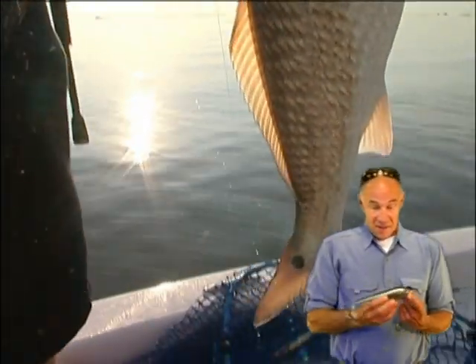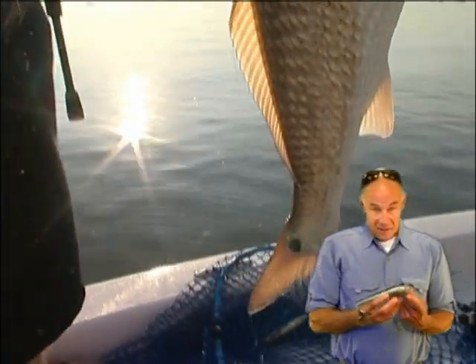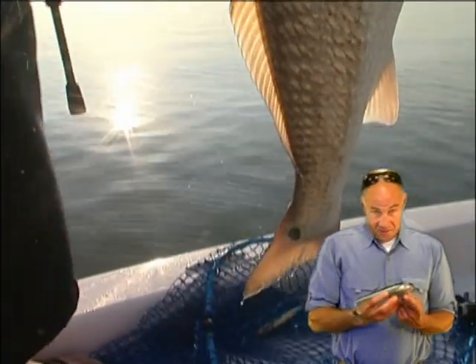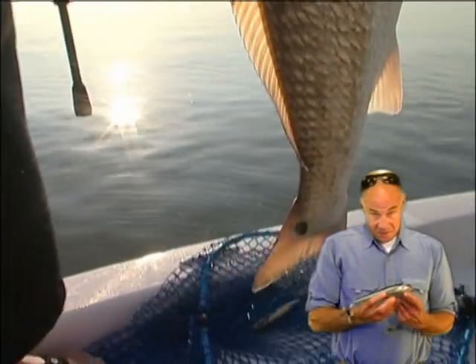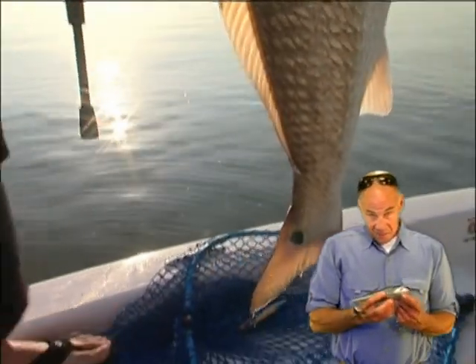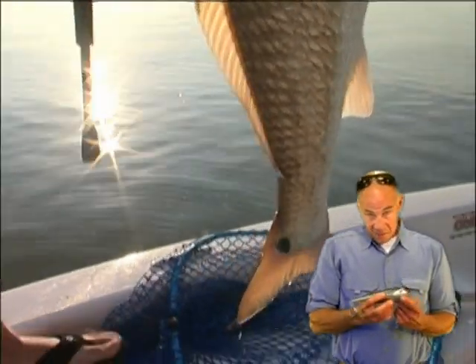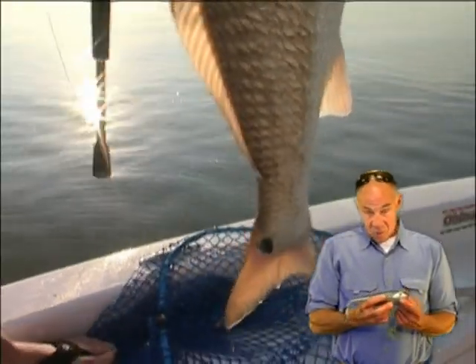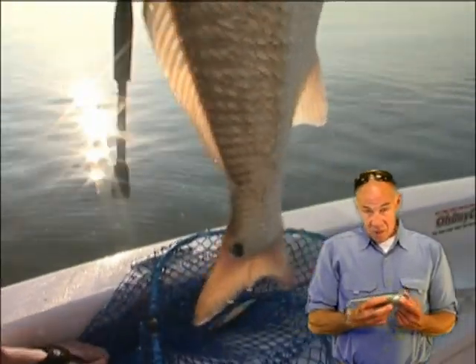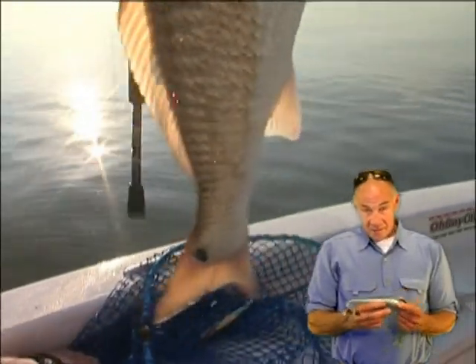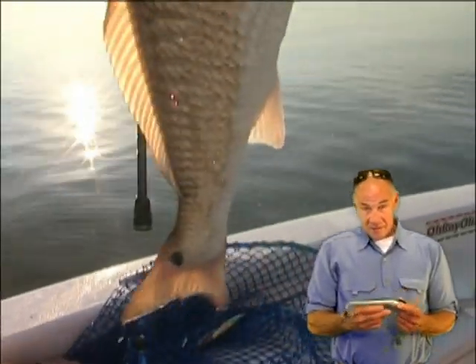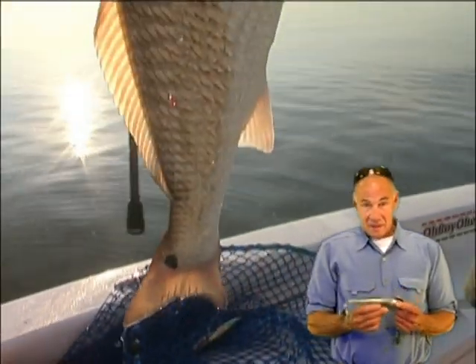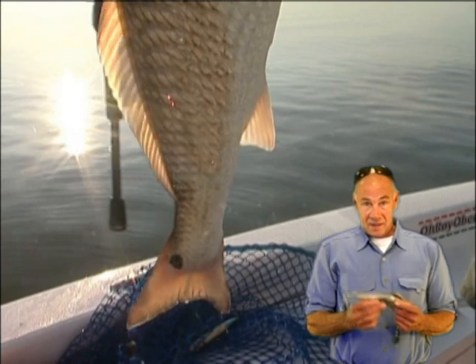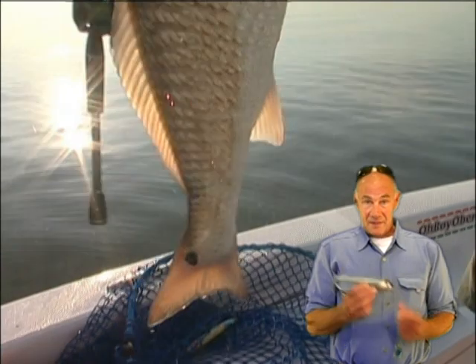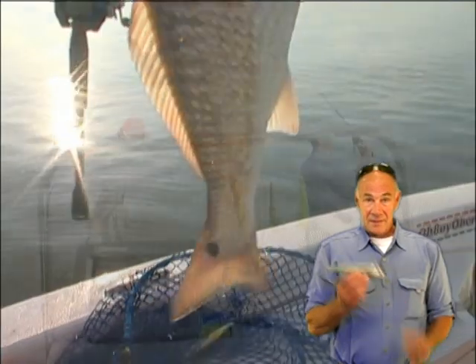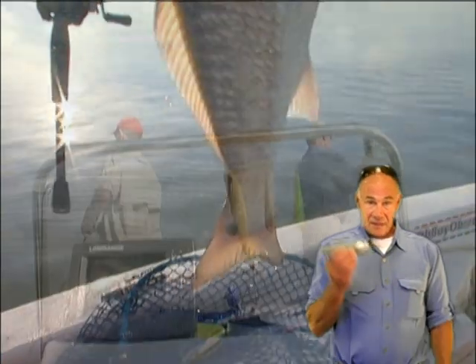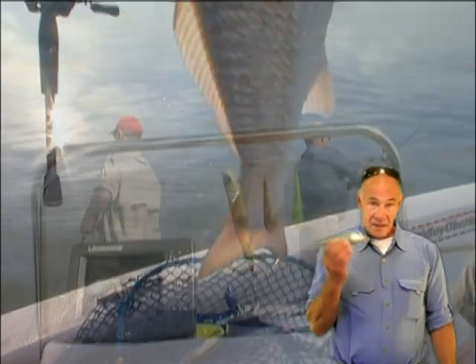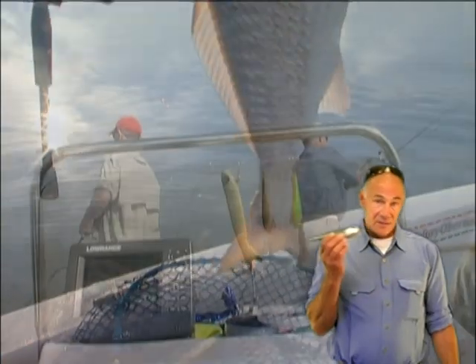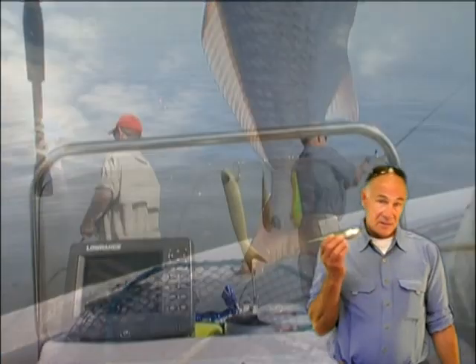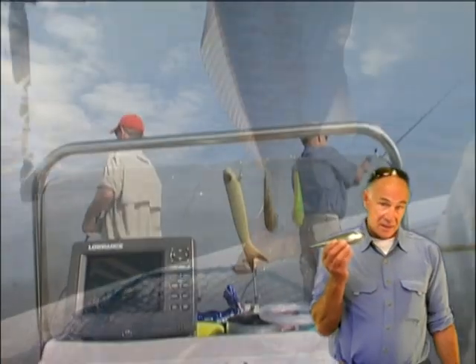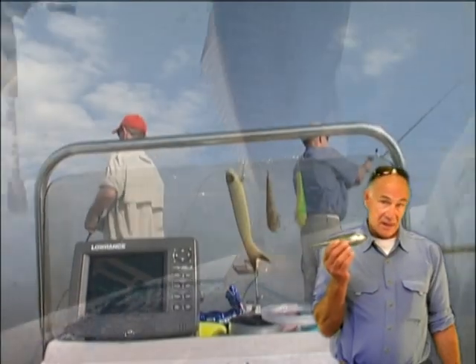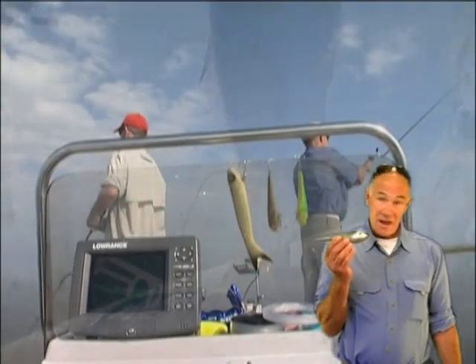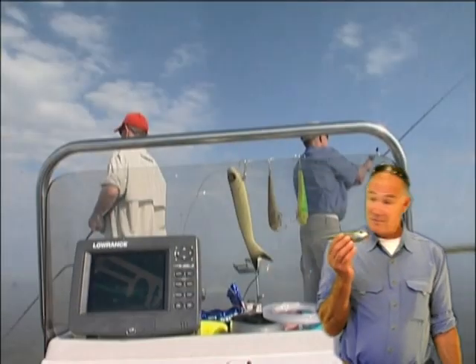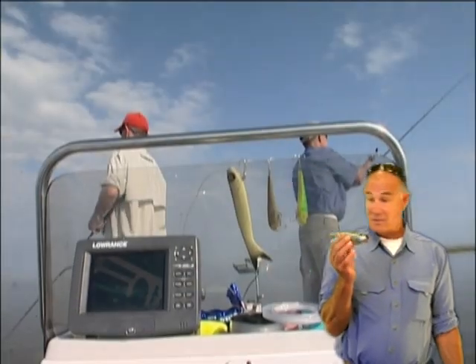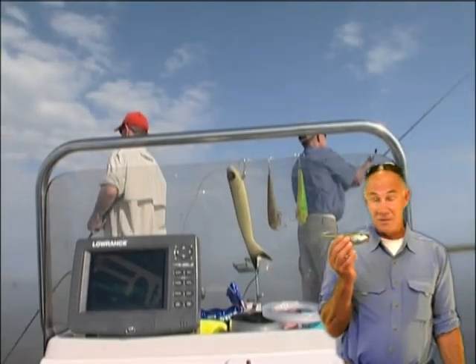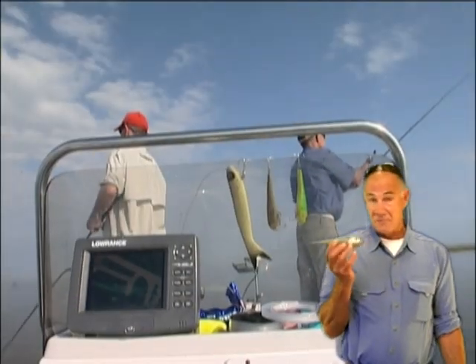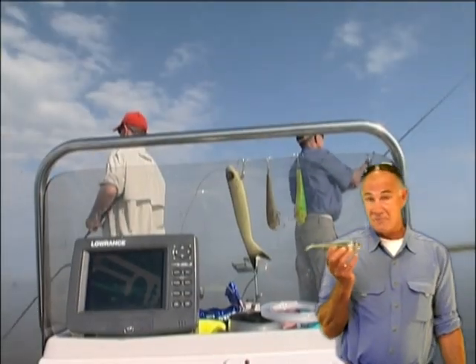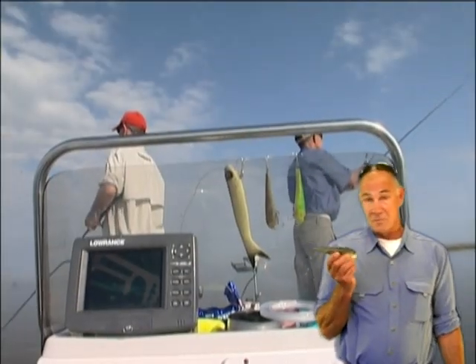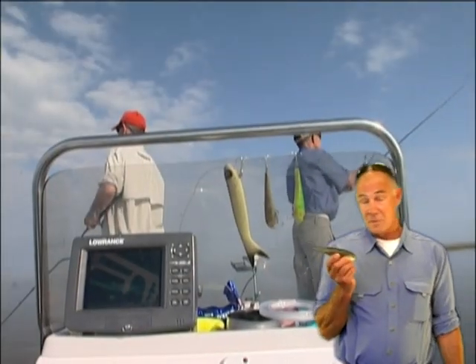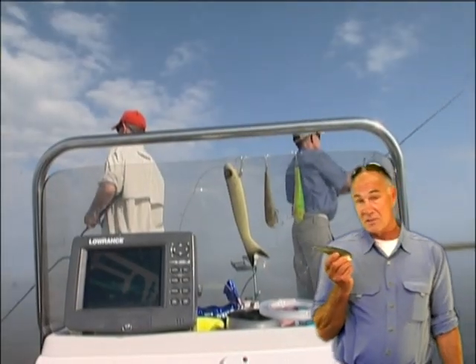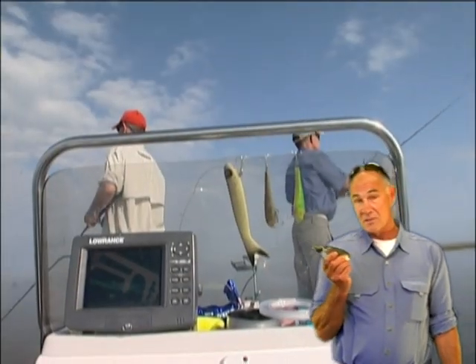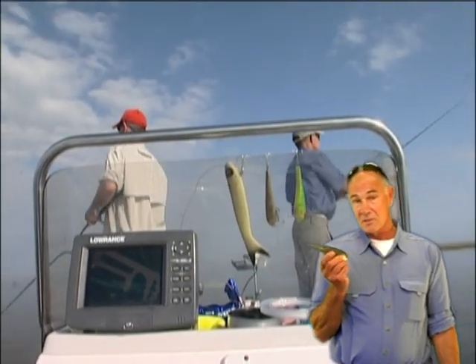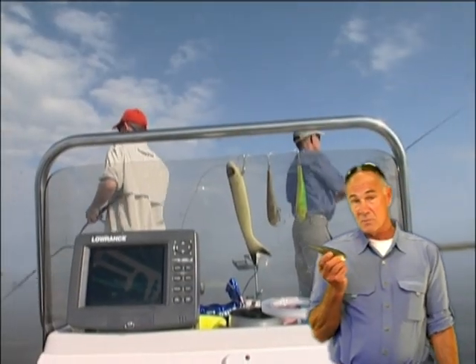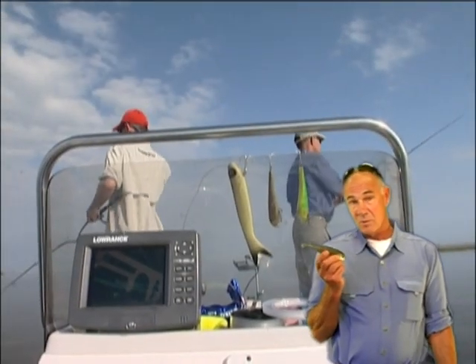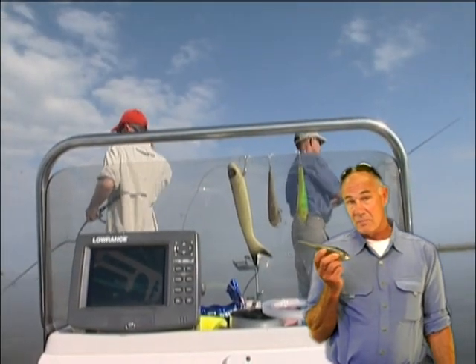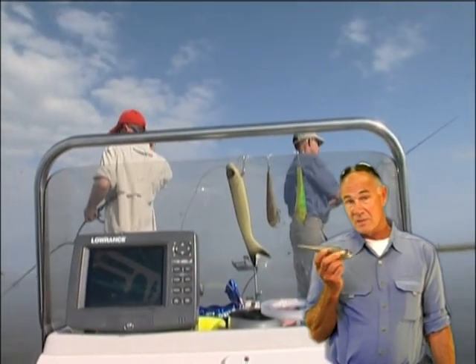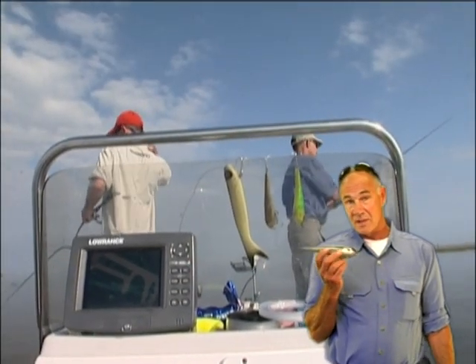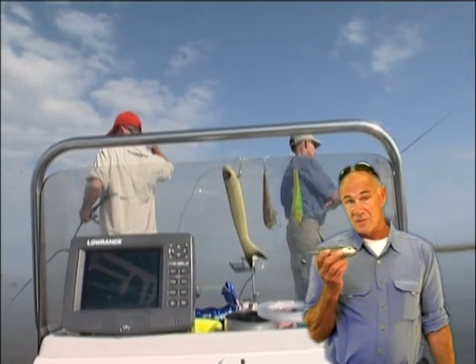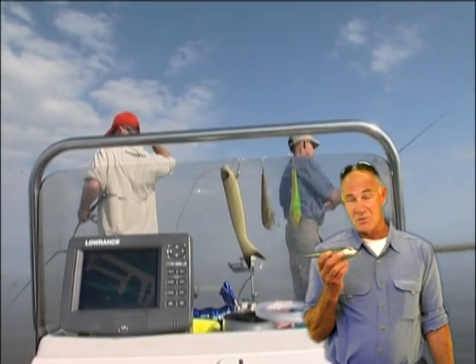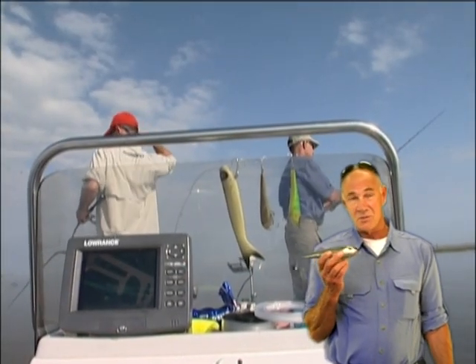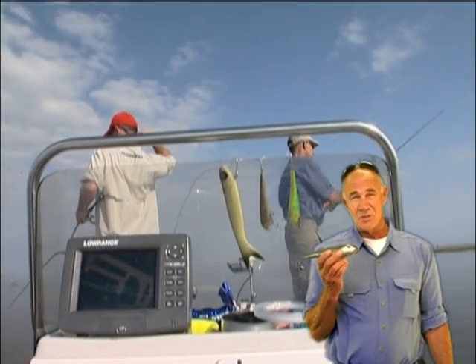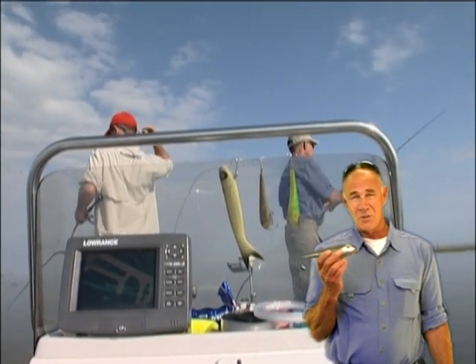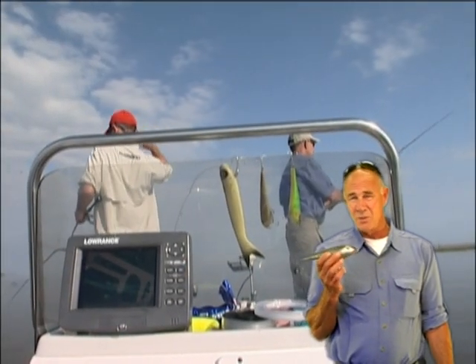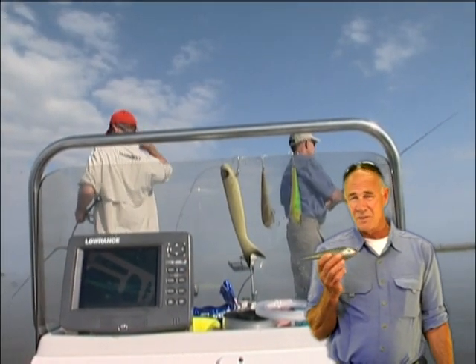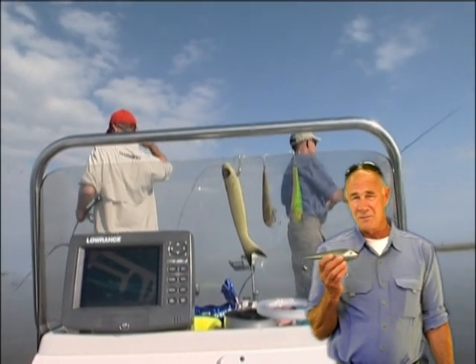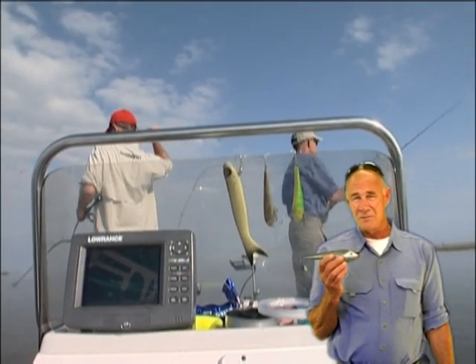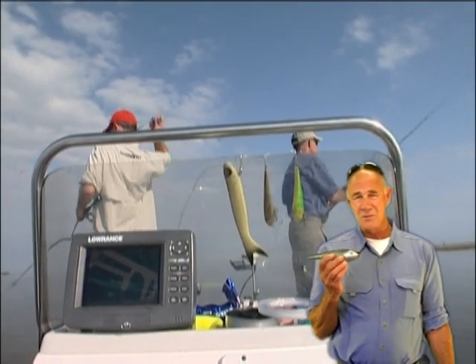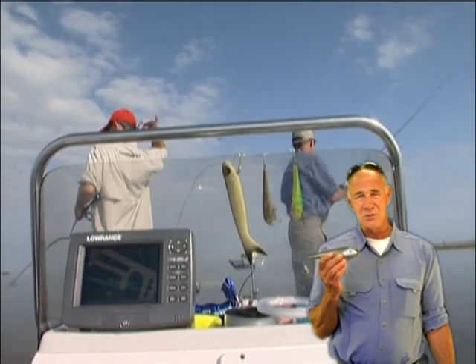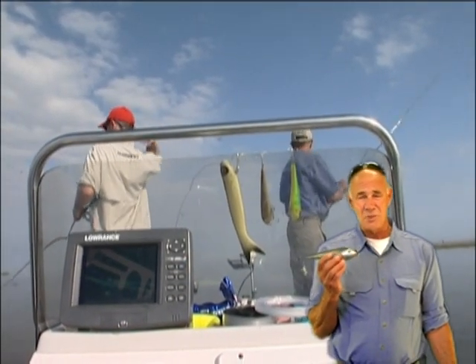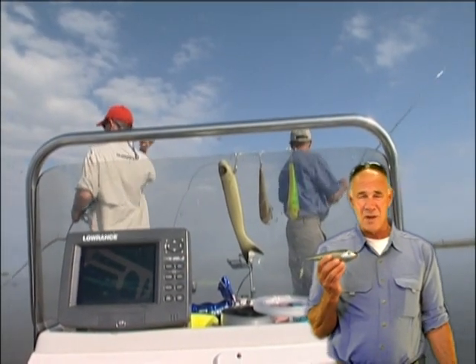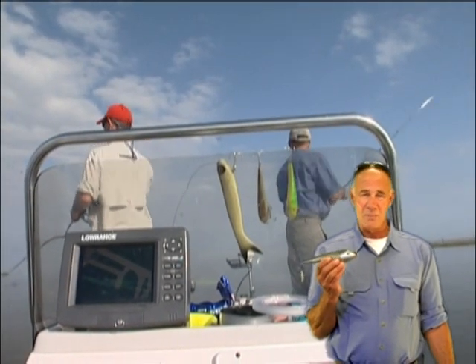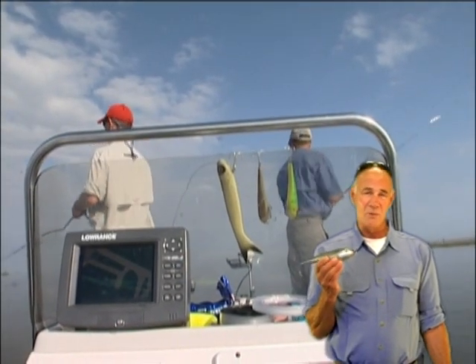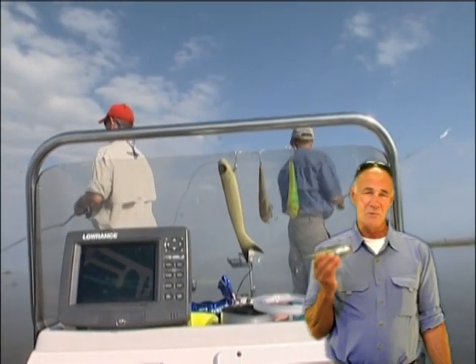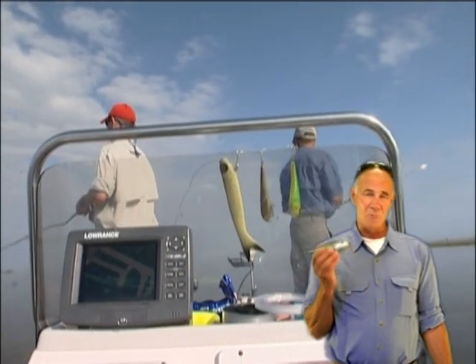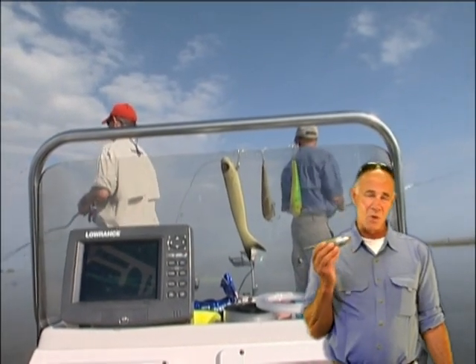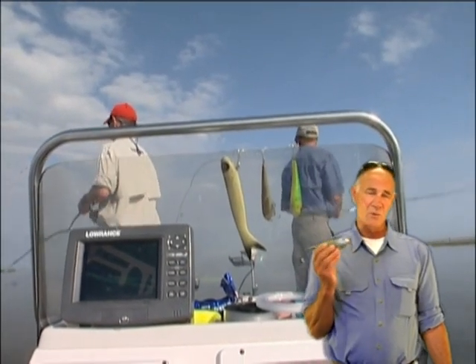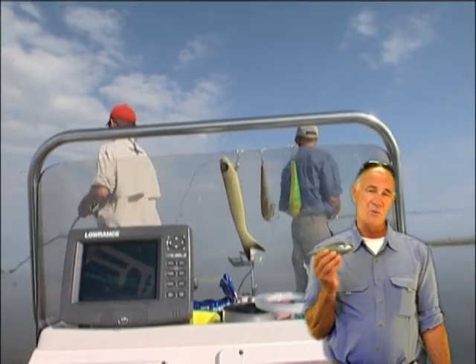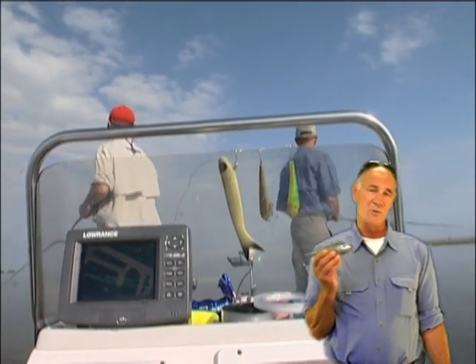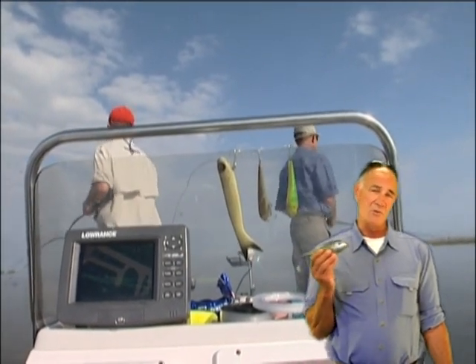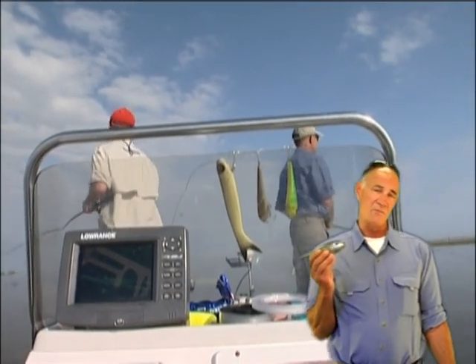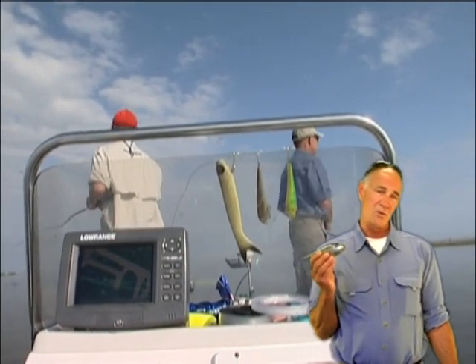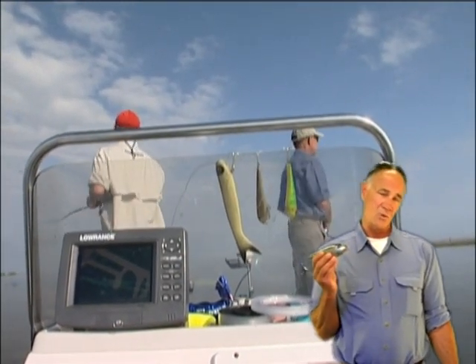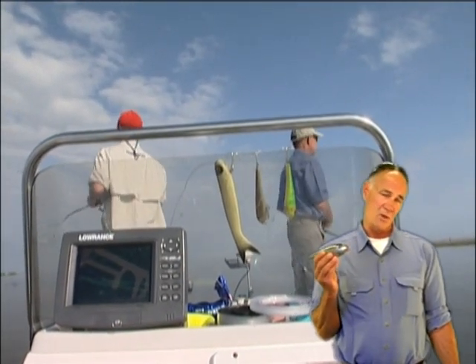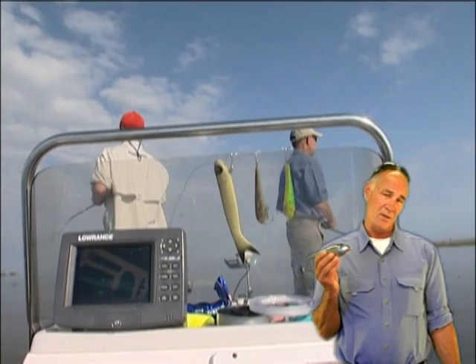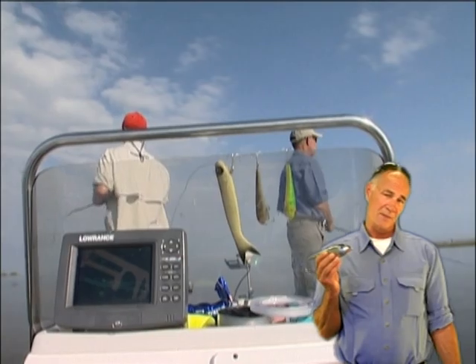The big wide glide — I invented it for muskies — but we've been catching tuna, stripers, all sorts of fish on it.